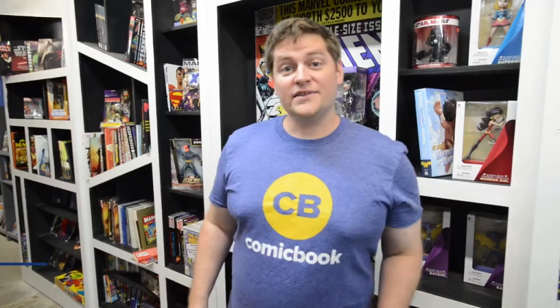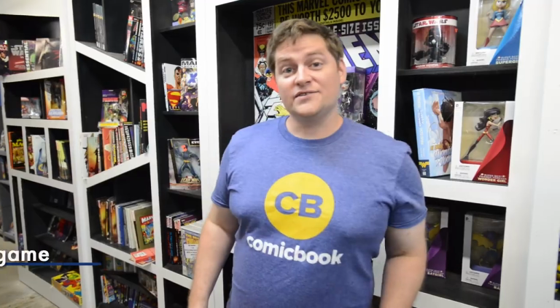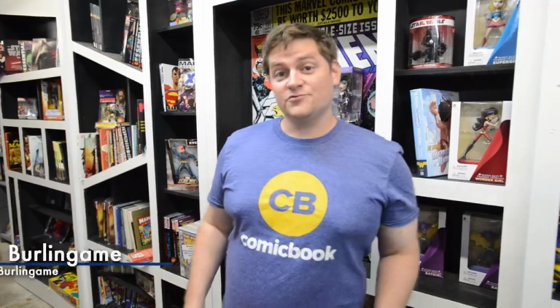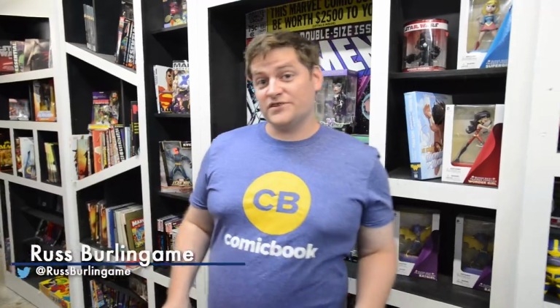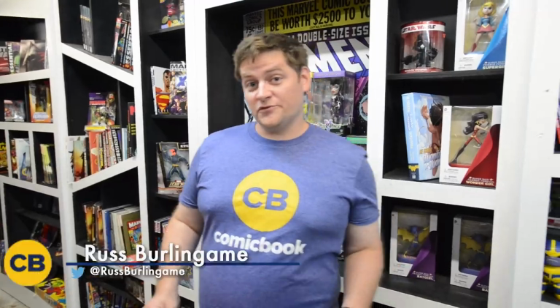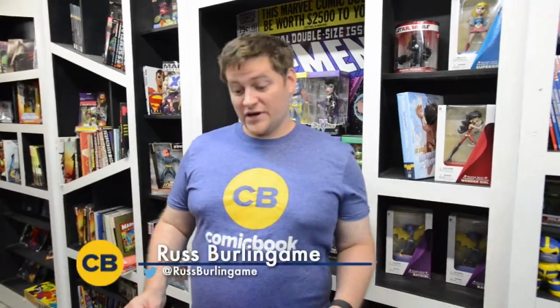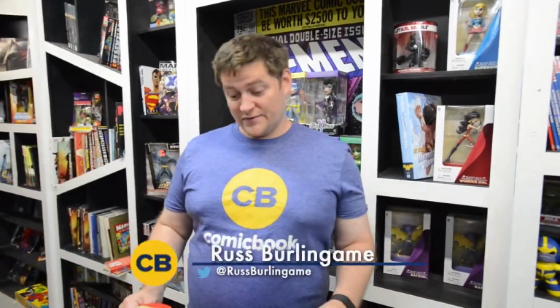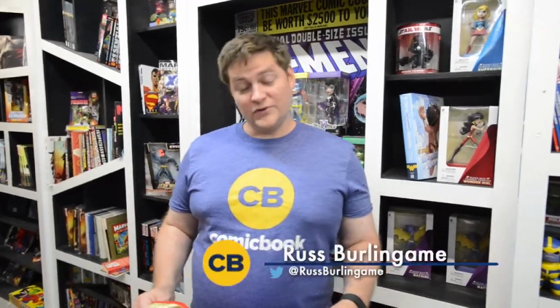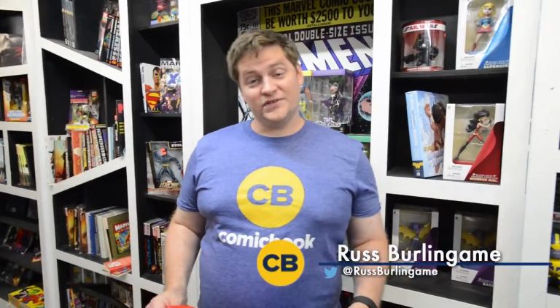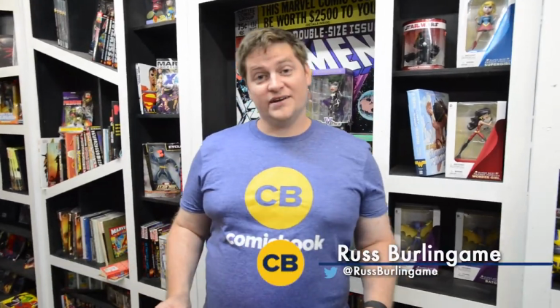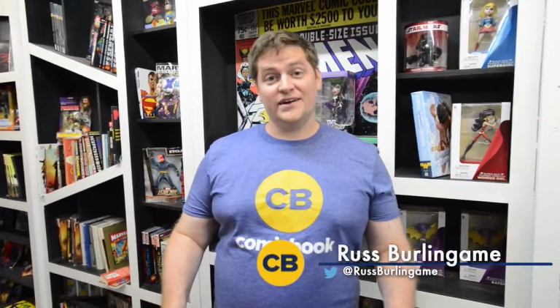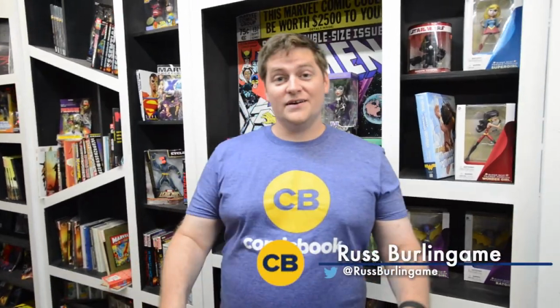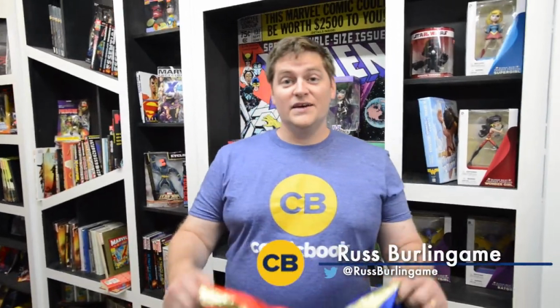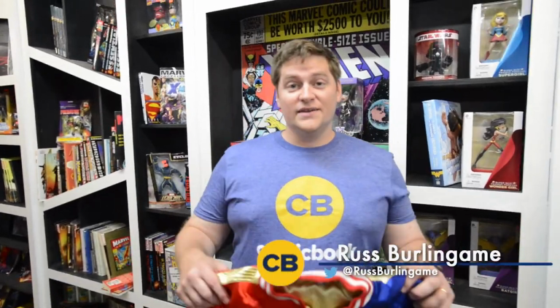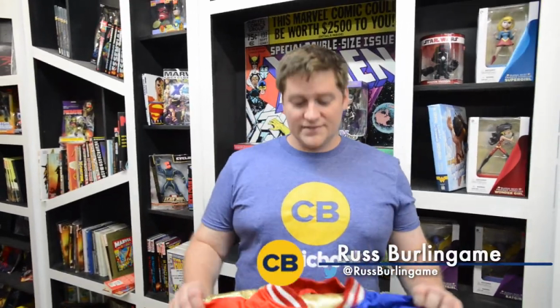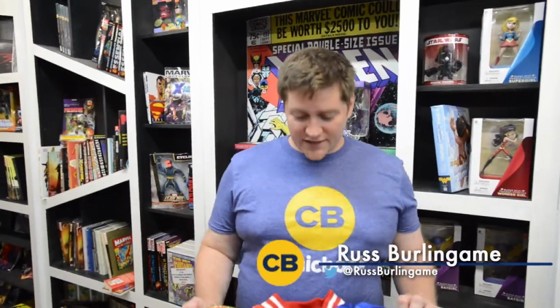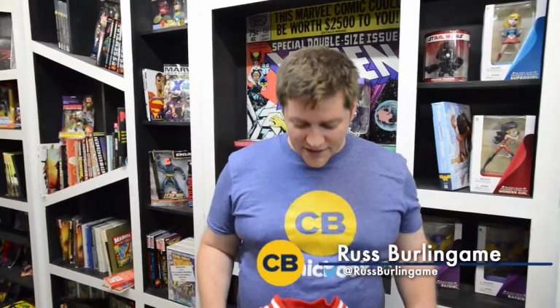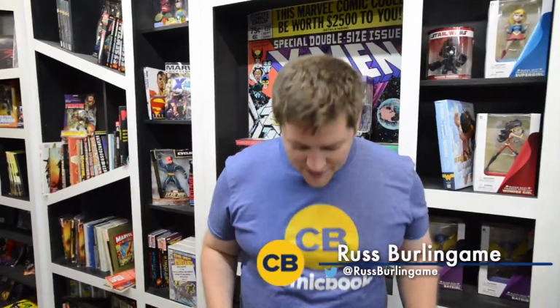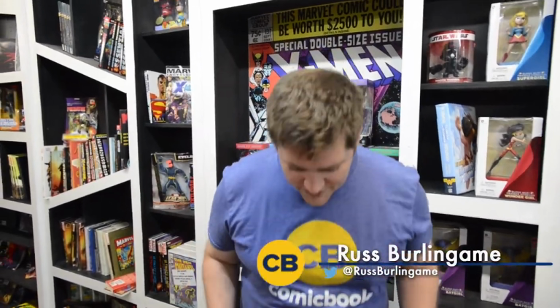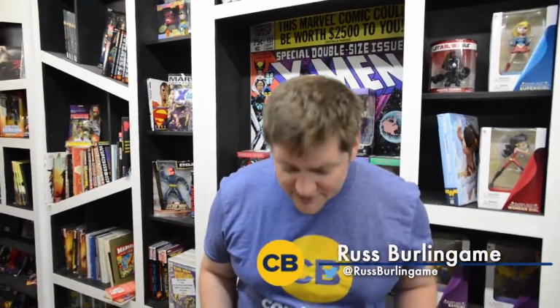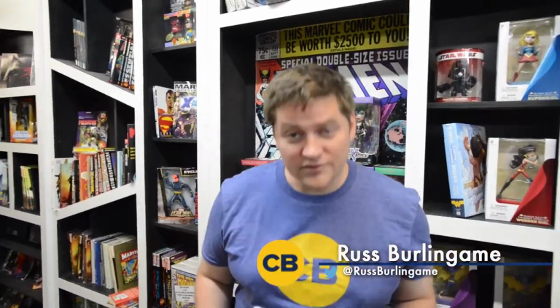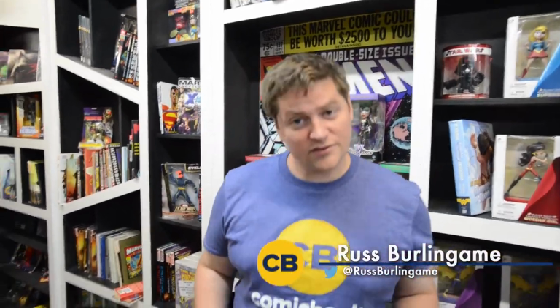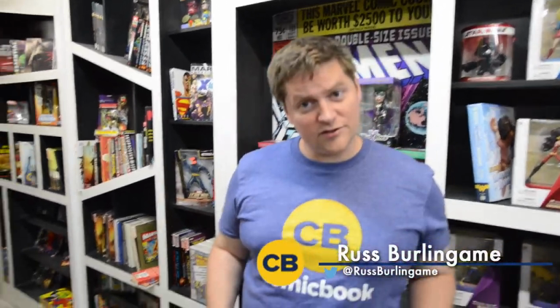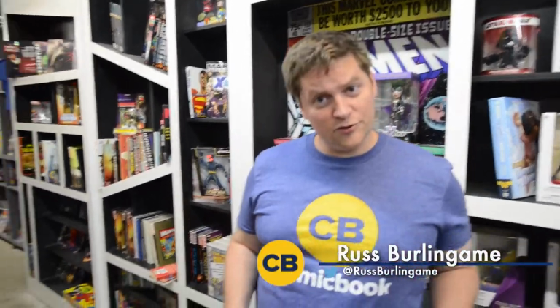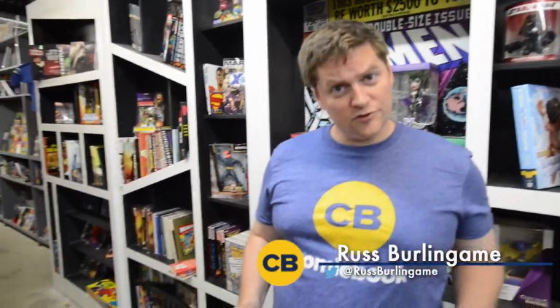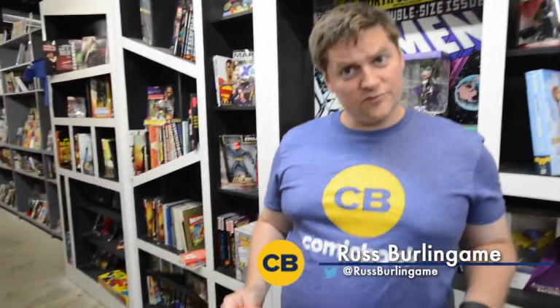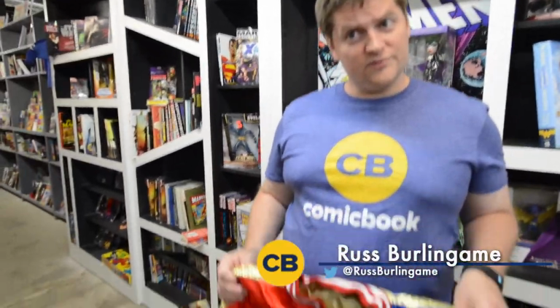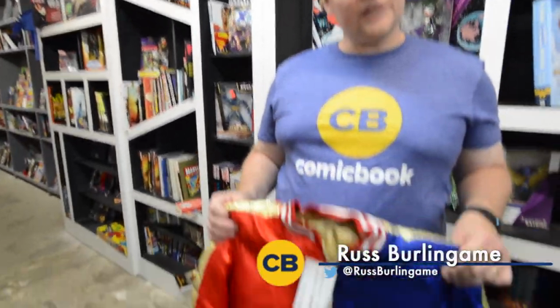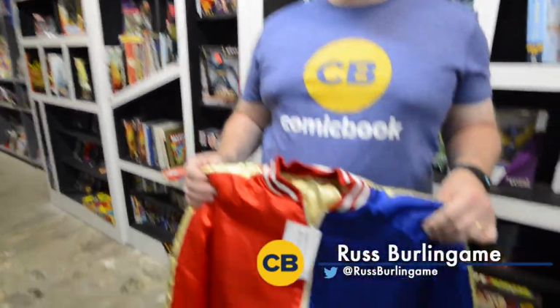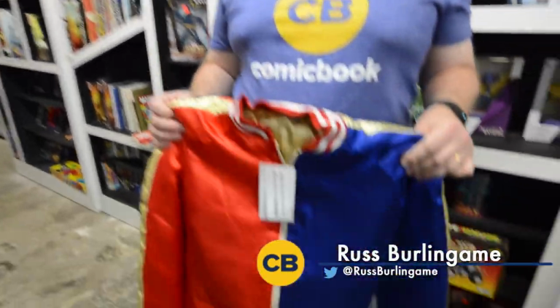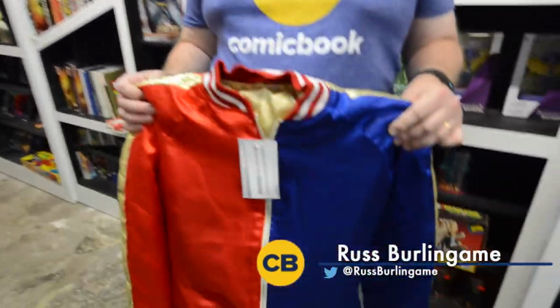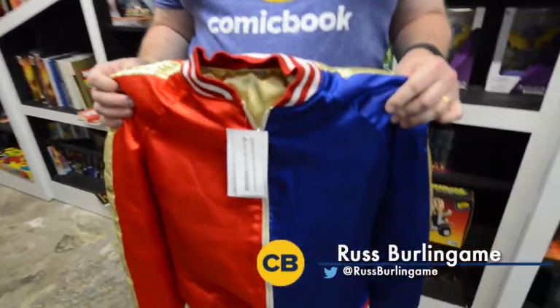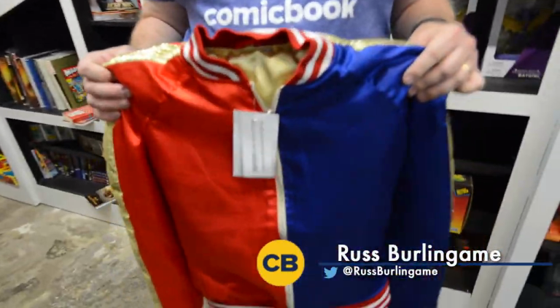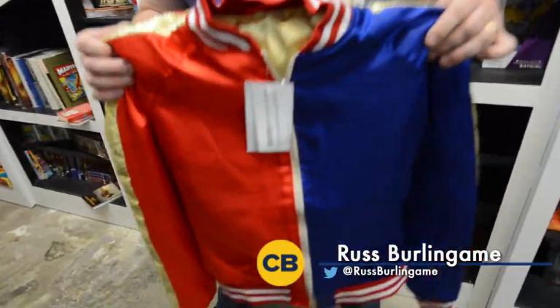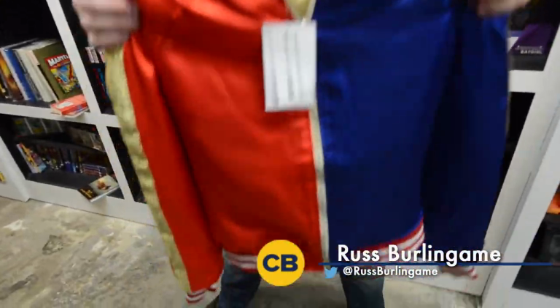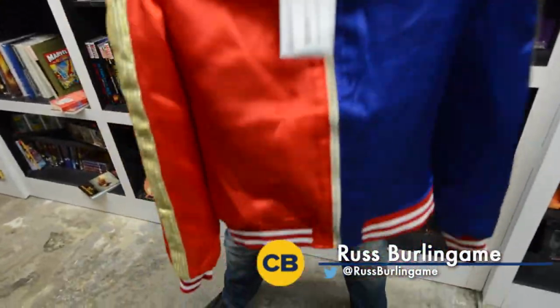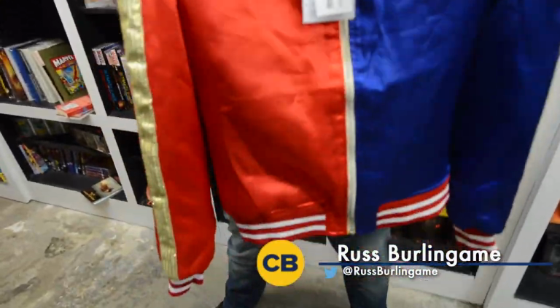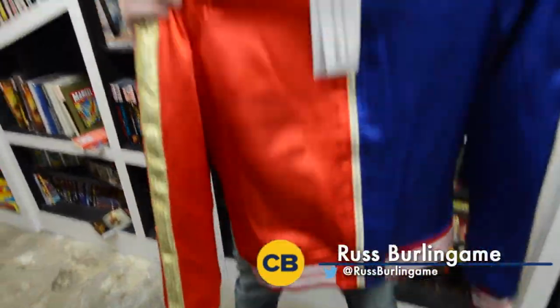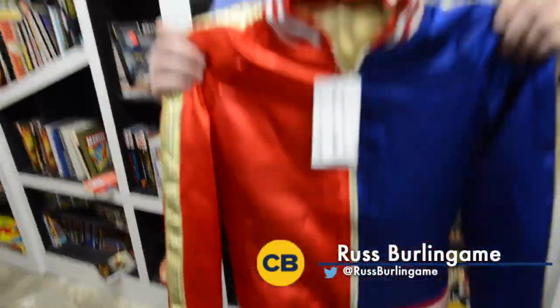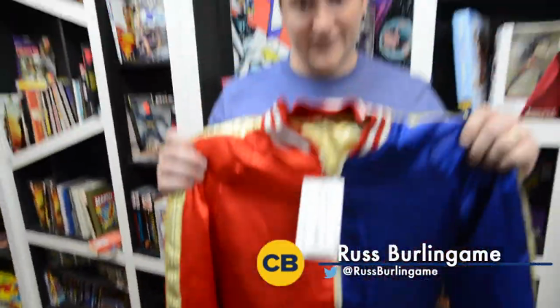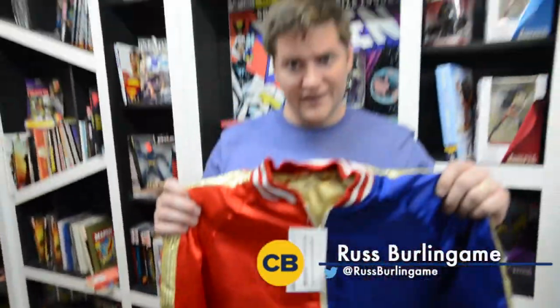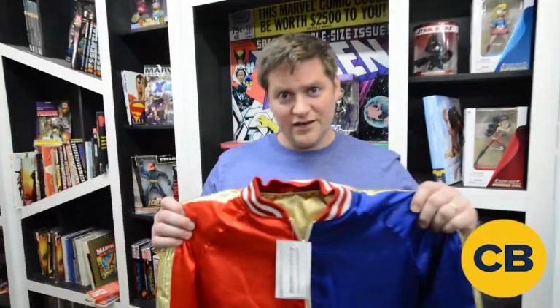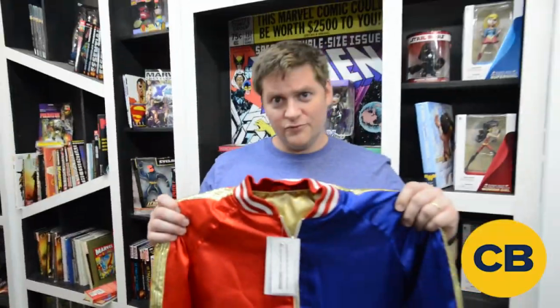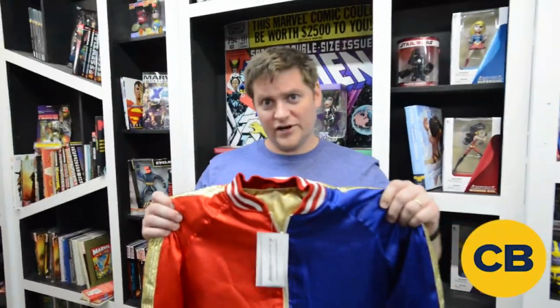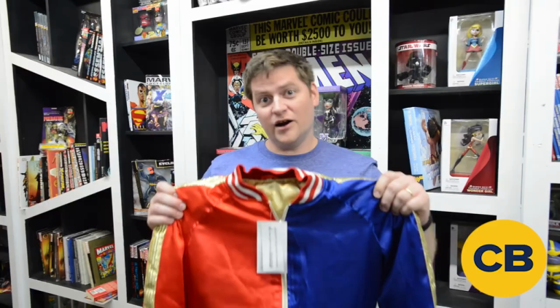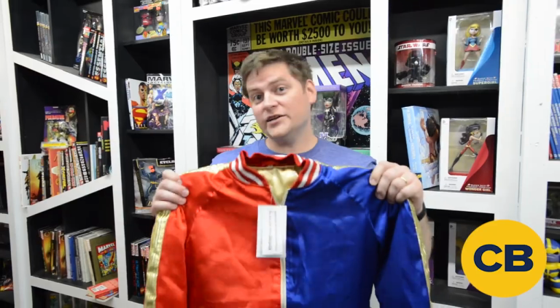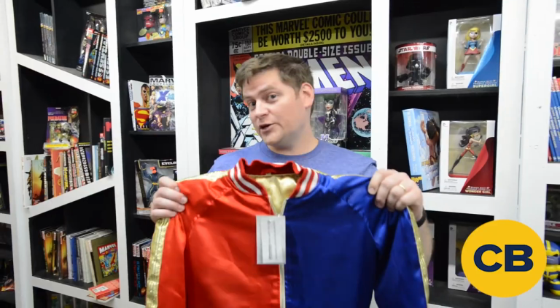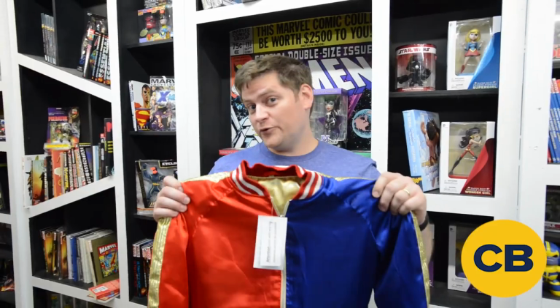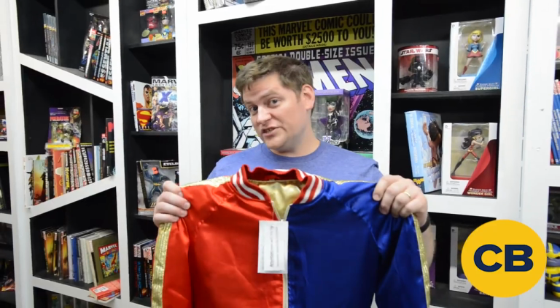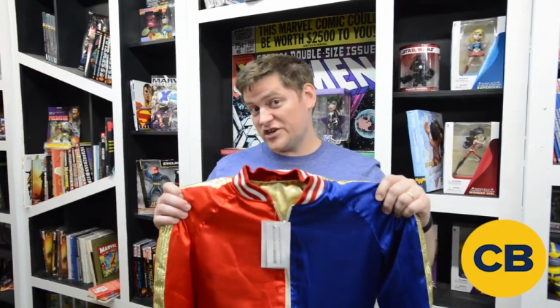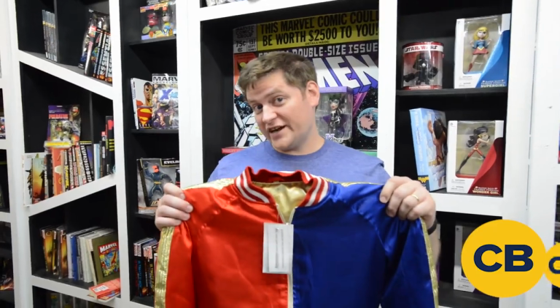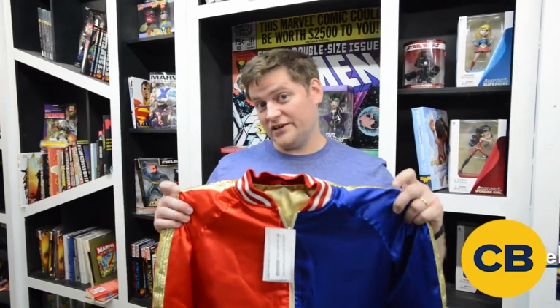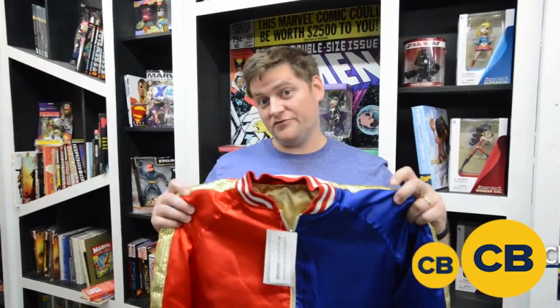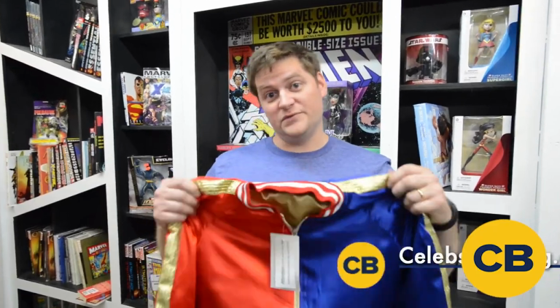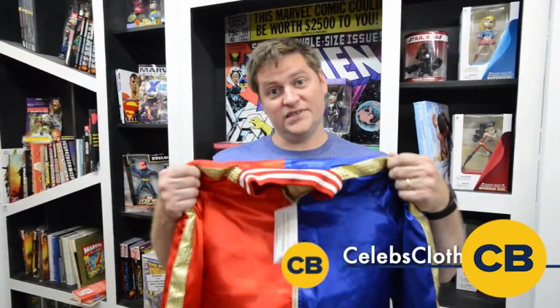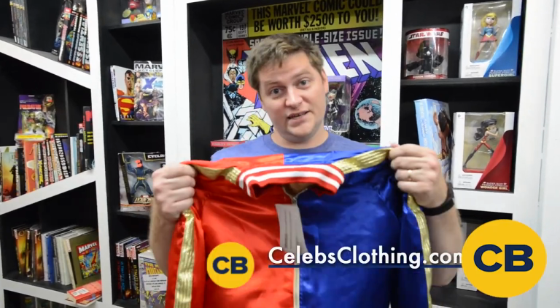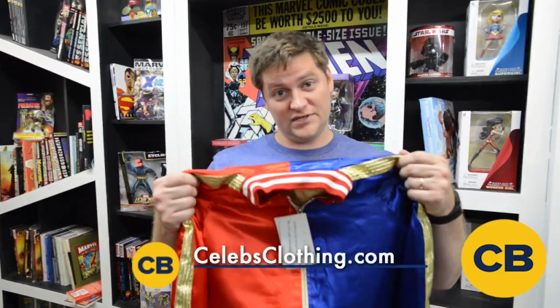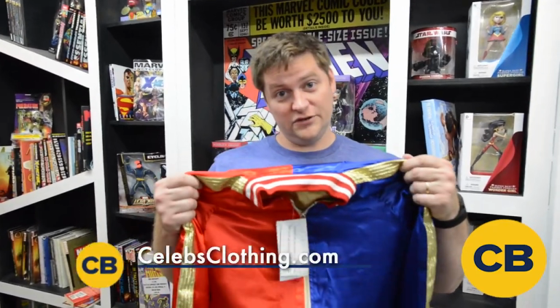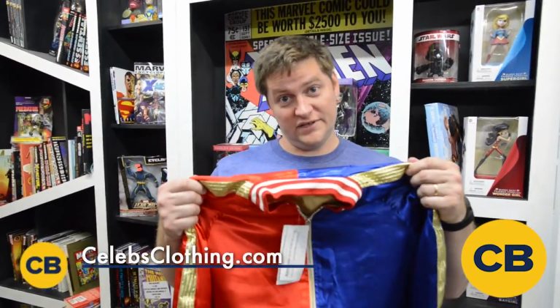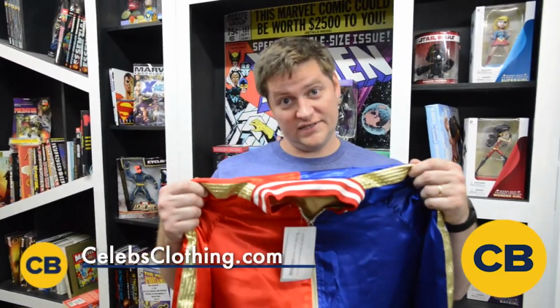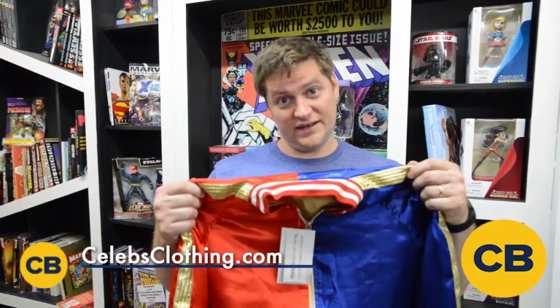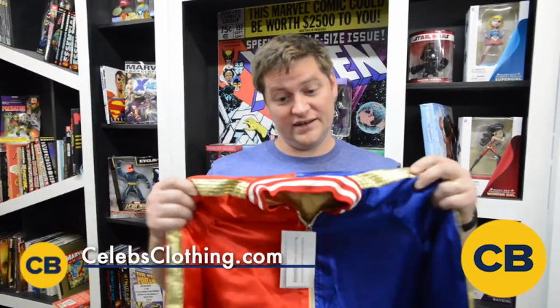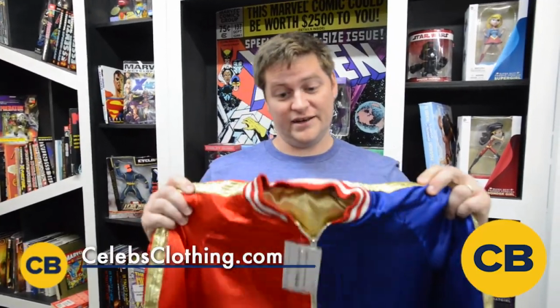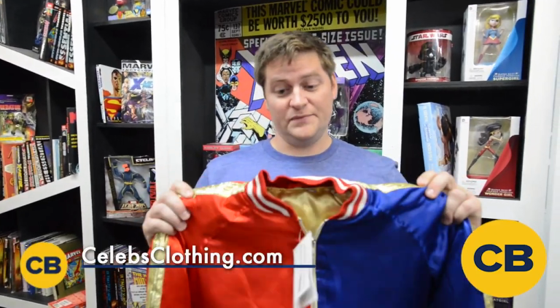Hey, this is Russ from ComicBook.com. Today I'm going to do a quick product spotlight. We've got a Harley Quinn jacket from CelebsClothing.com.